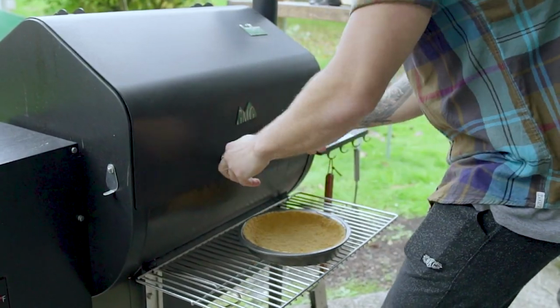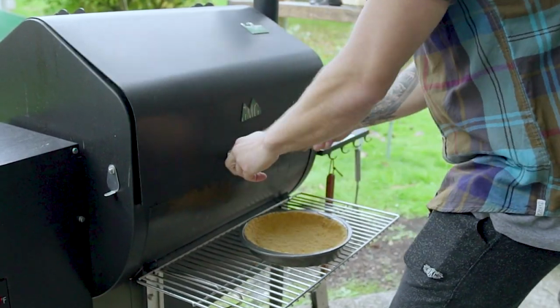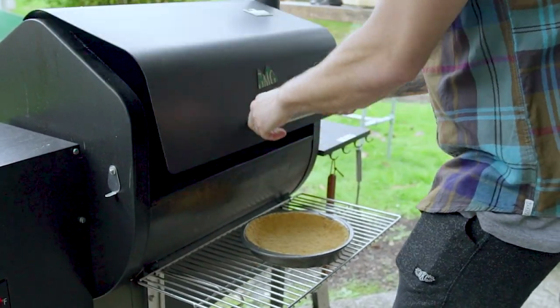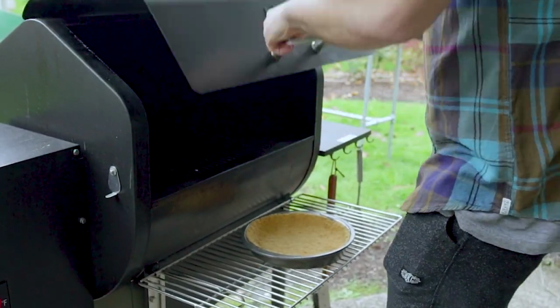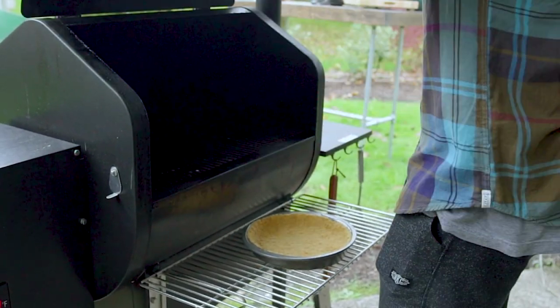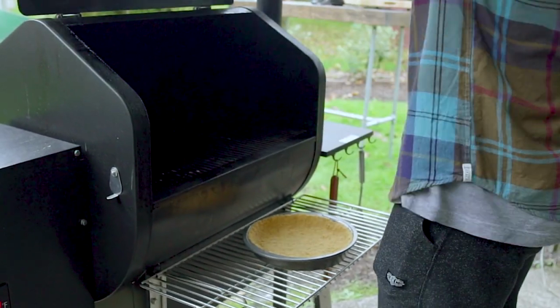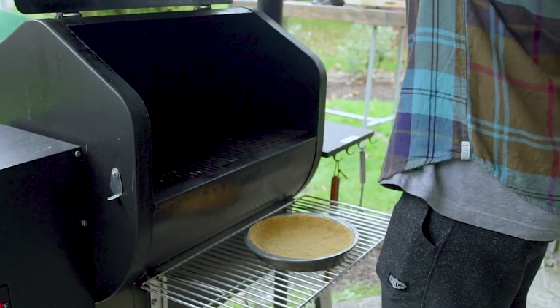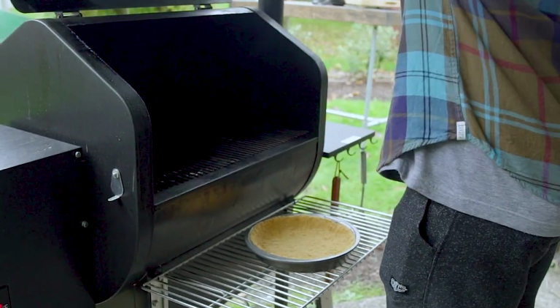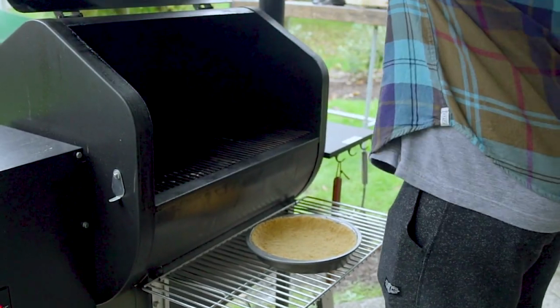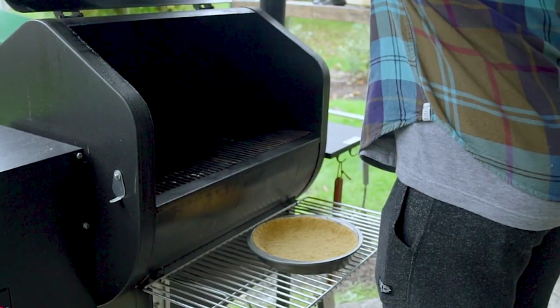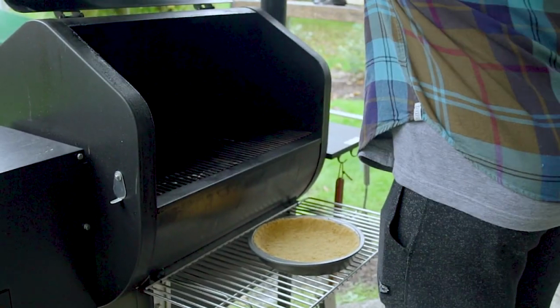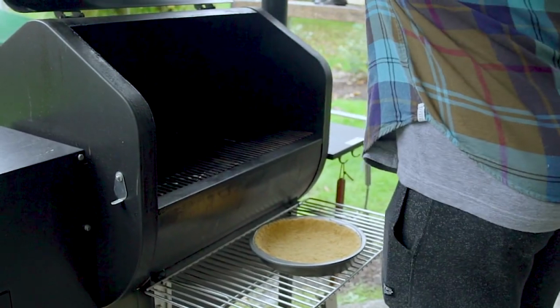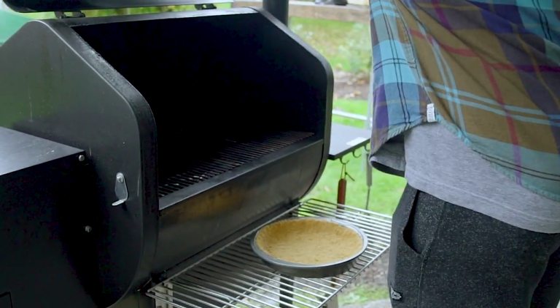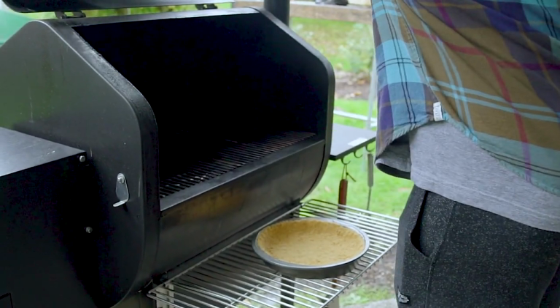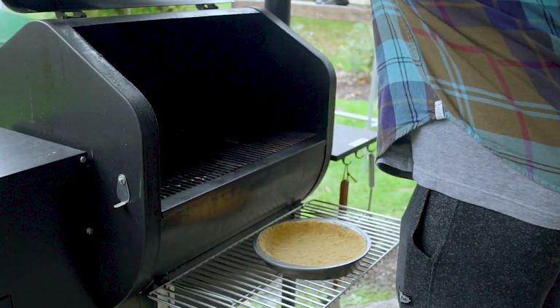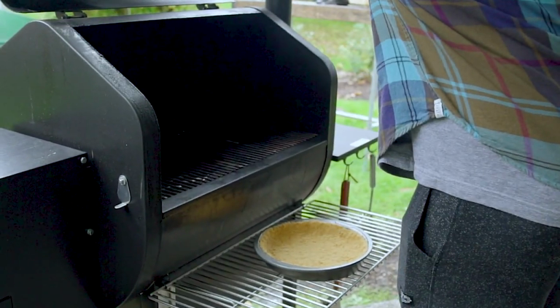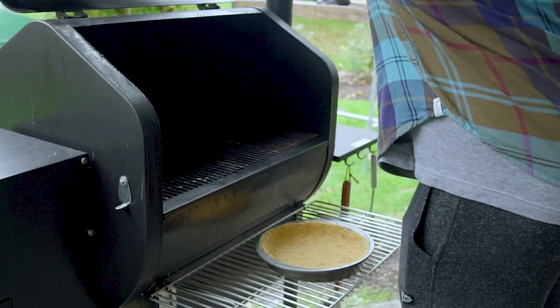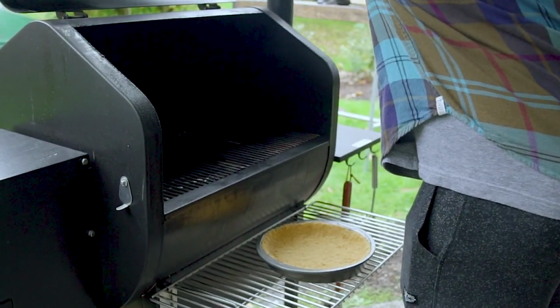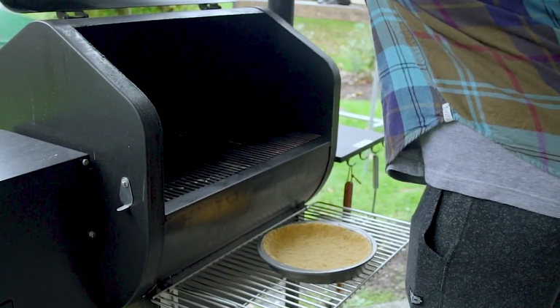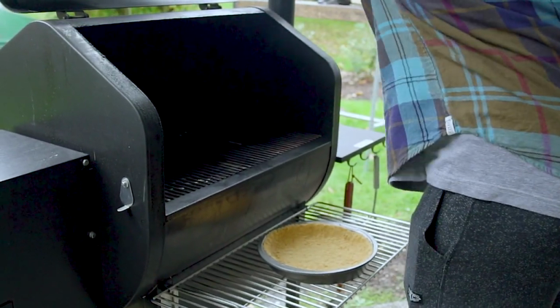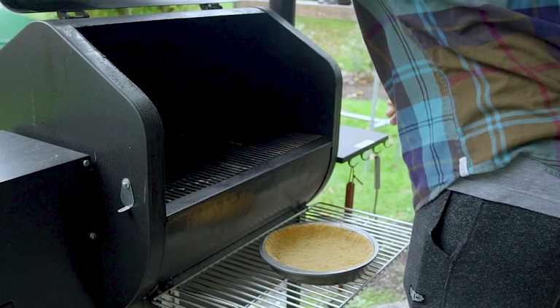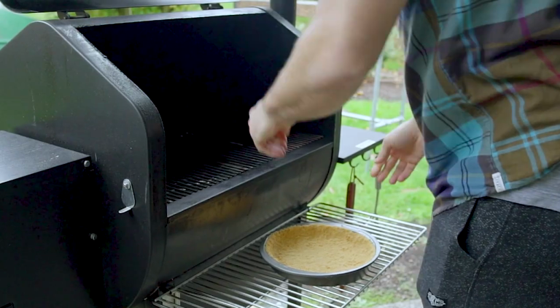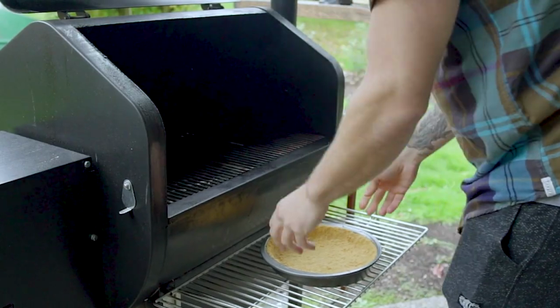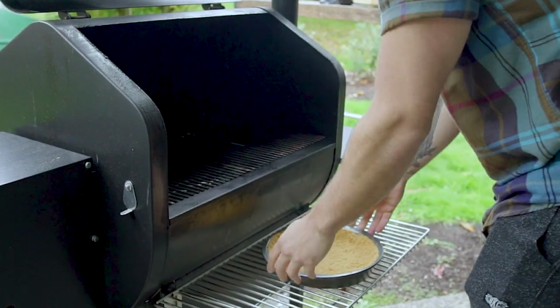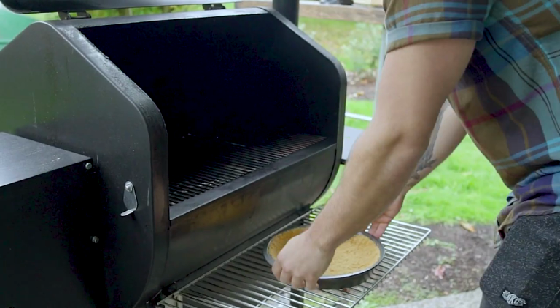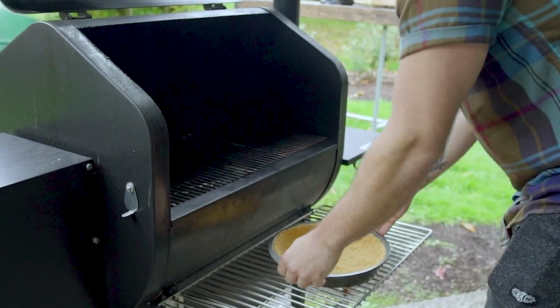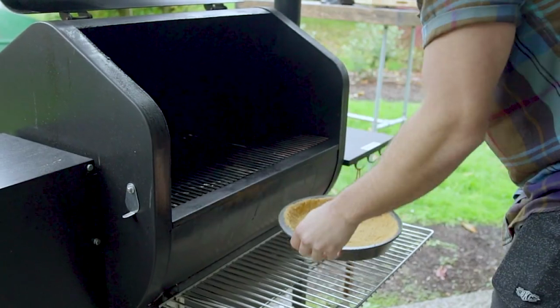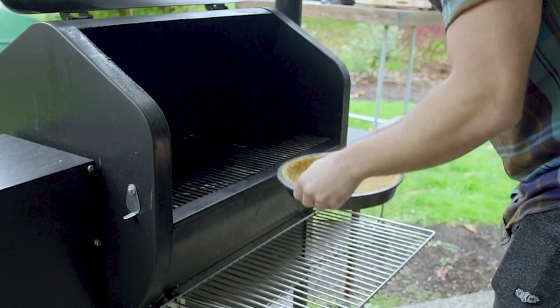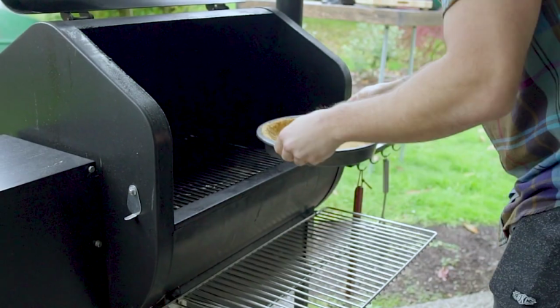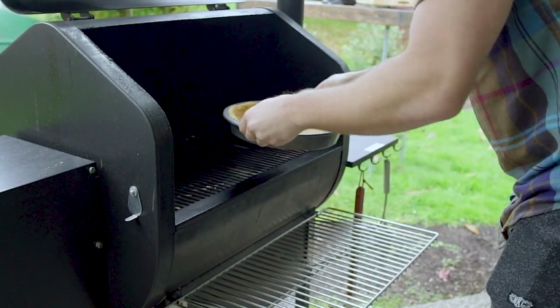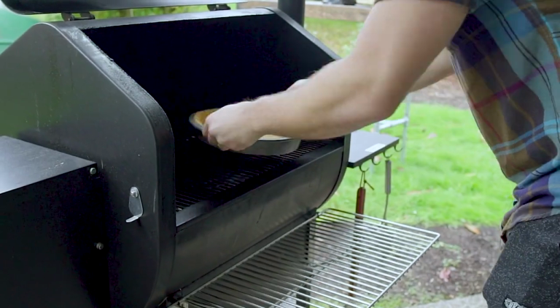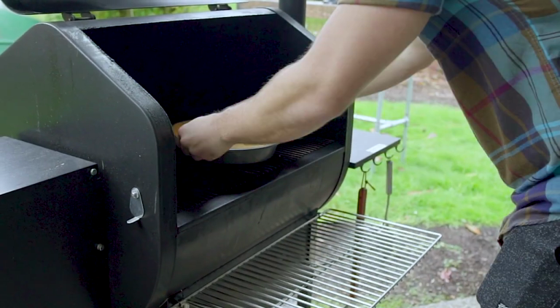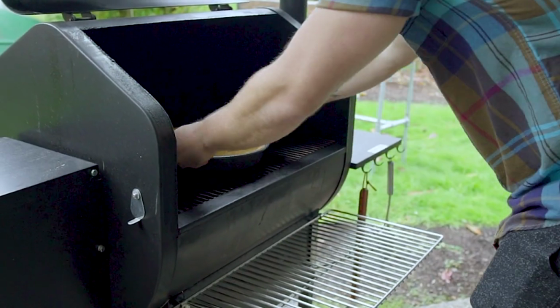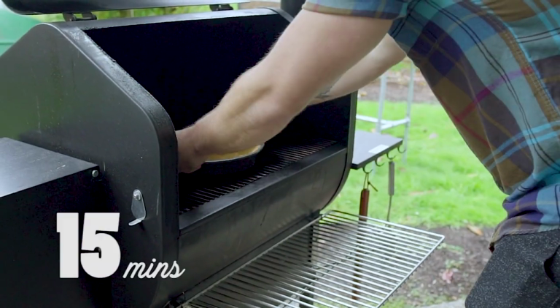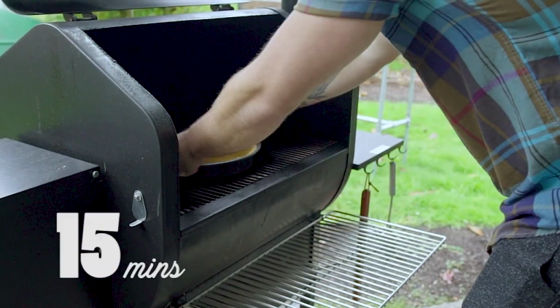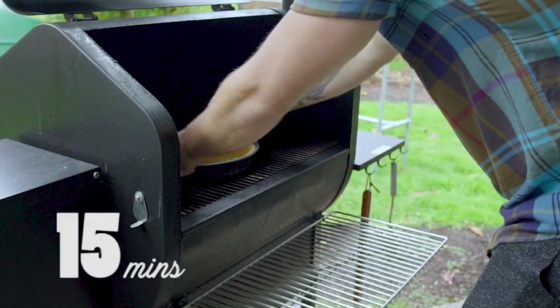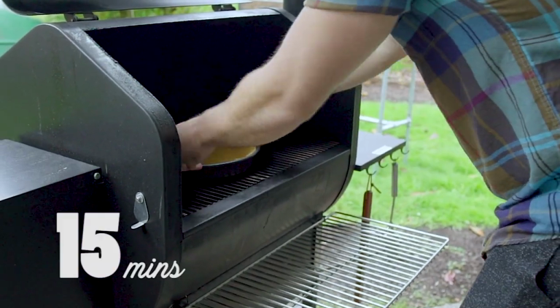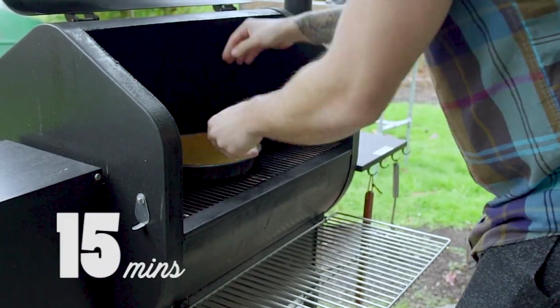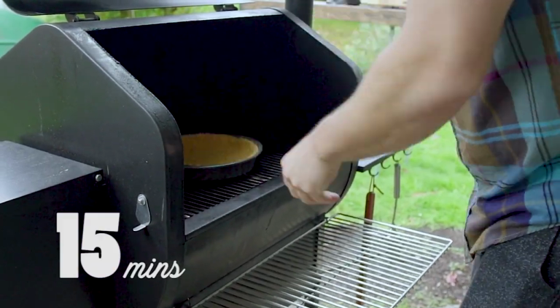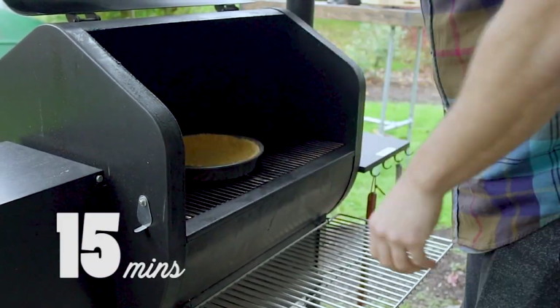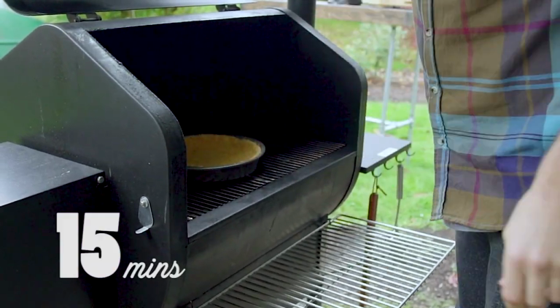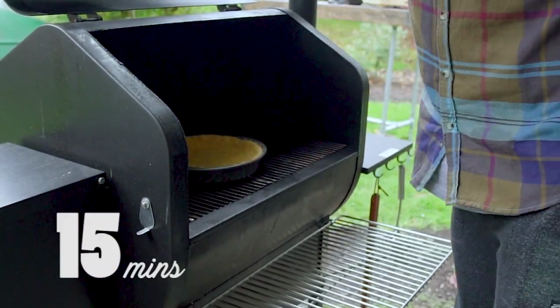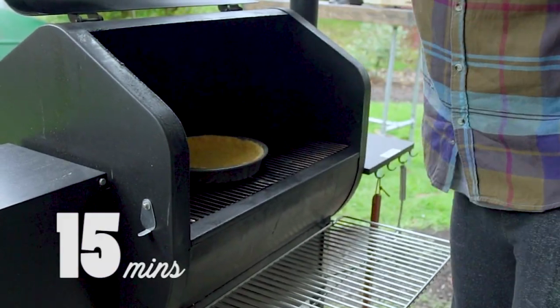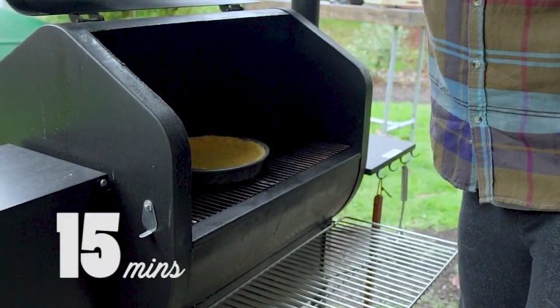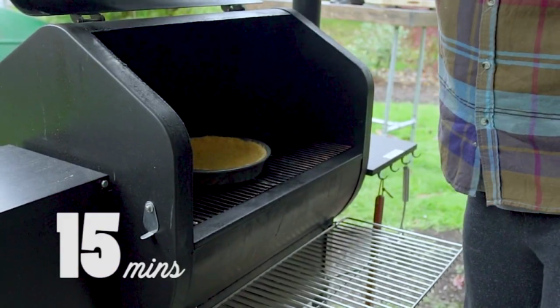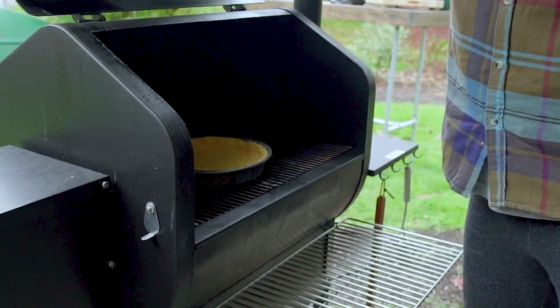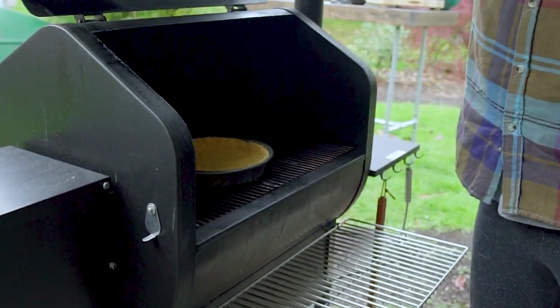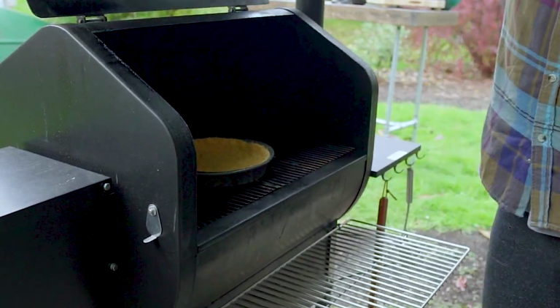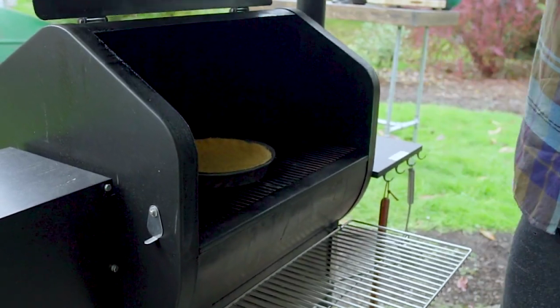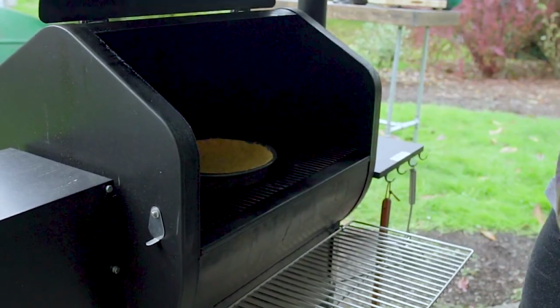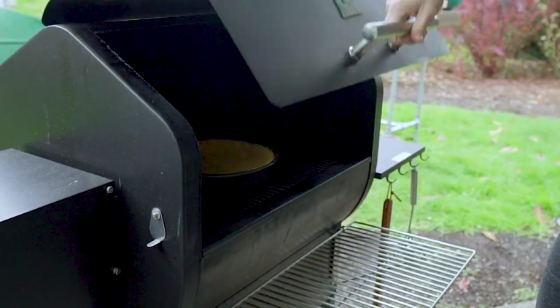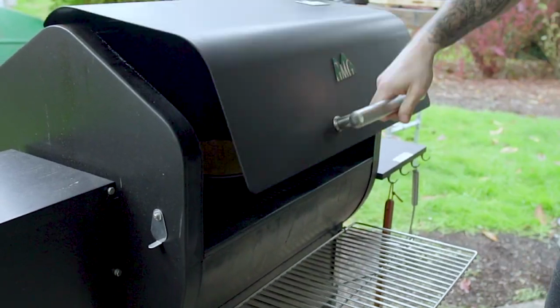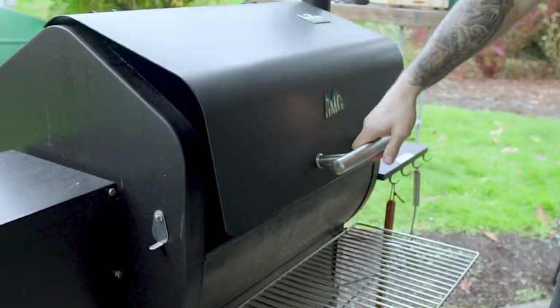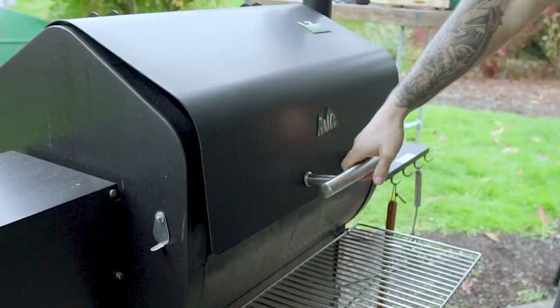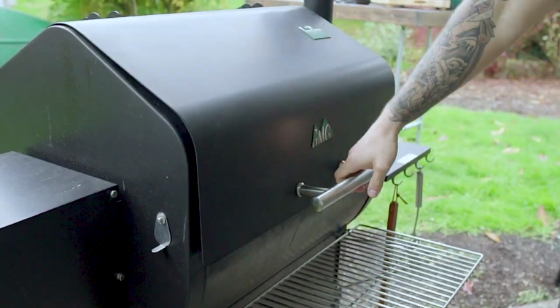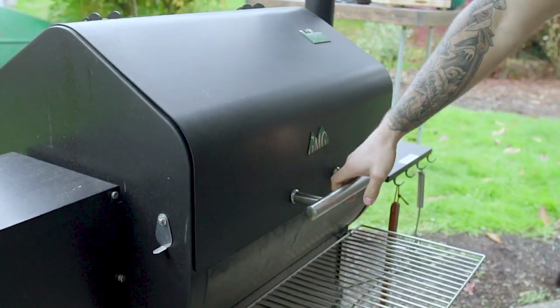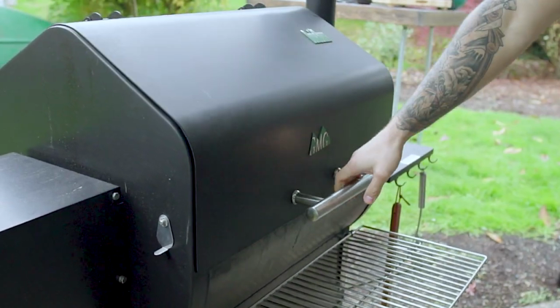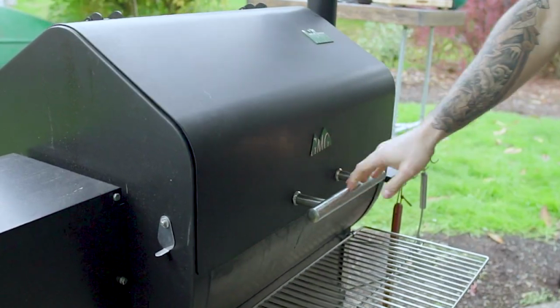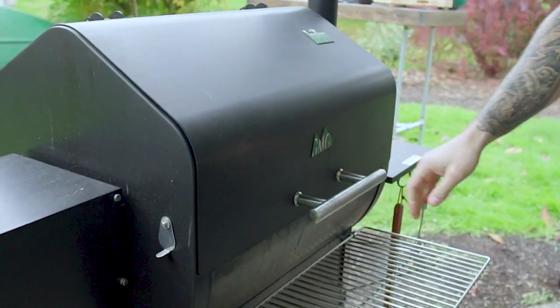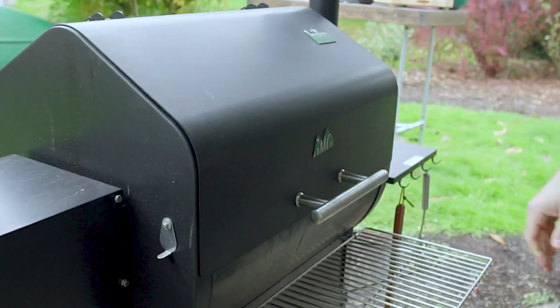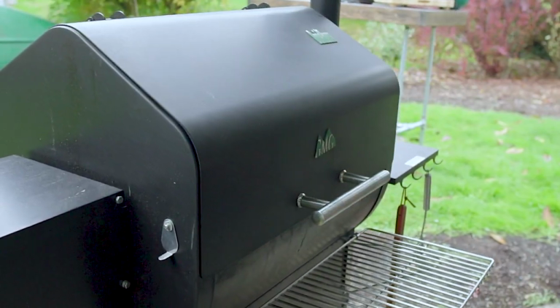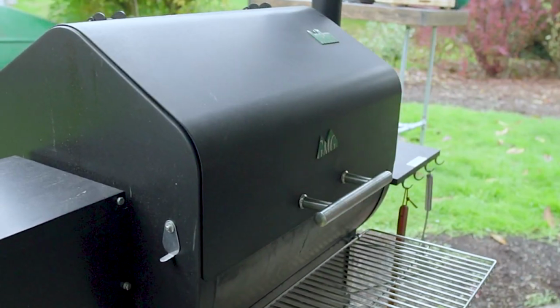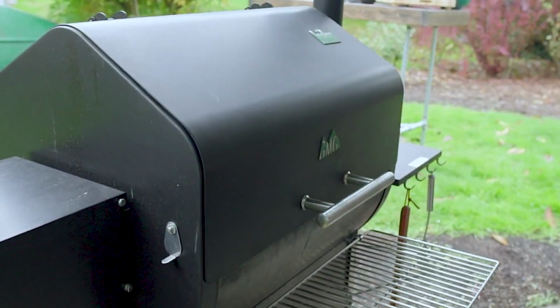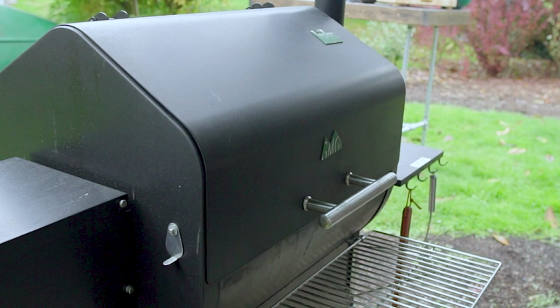To really settle in the crust, cook it in the grill at 350 degrees for 15 minutes. Then take it out and let it cool while we prepare the filling.